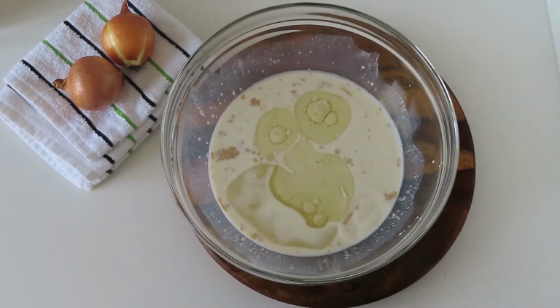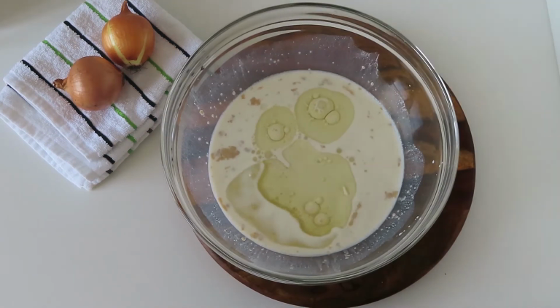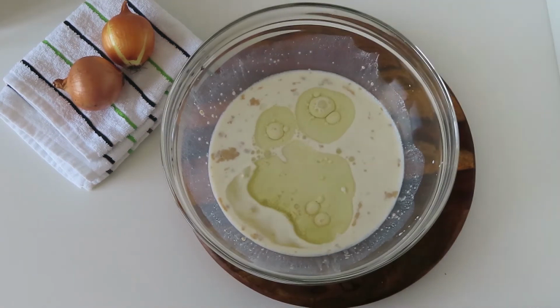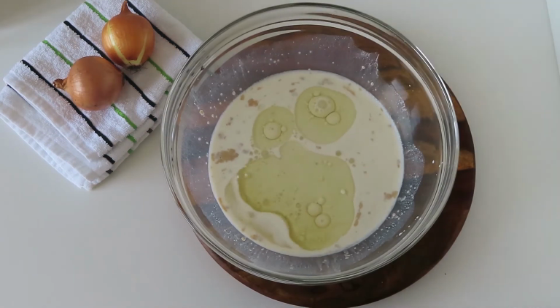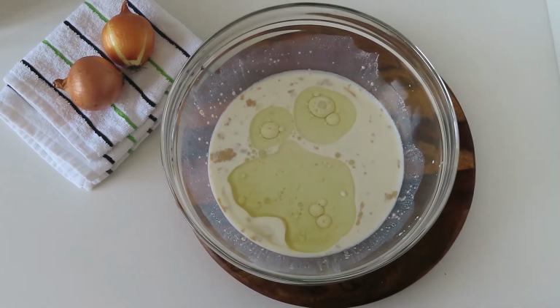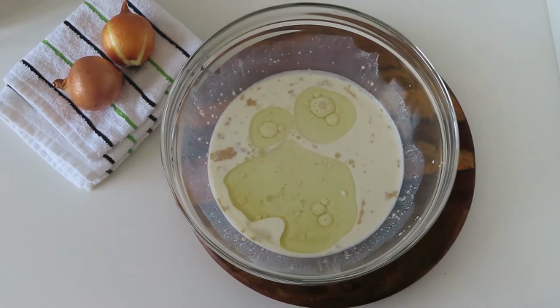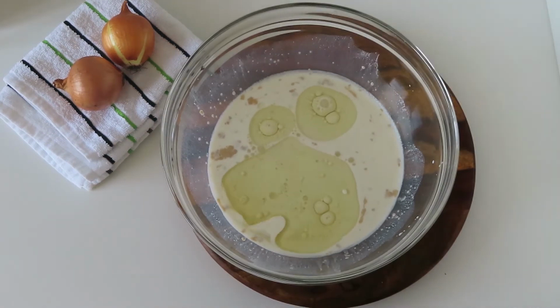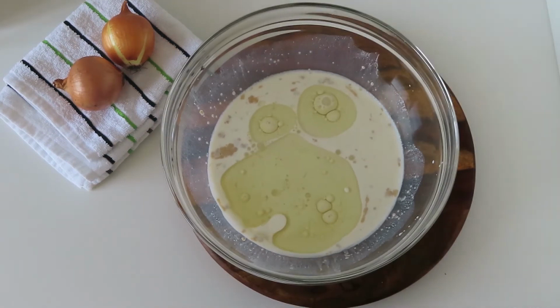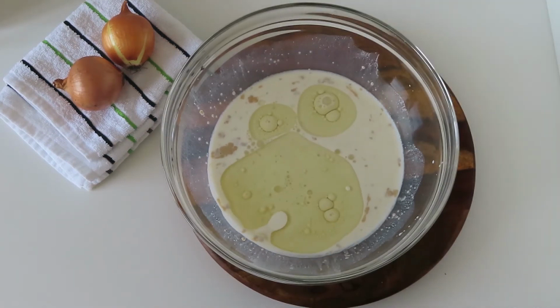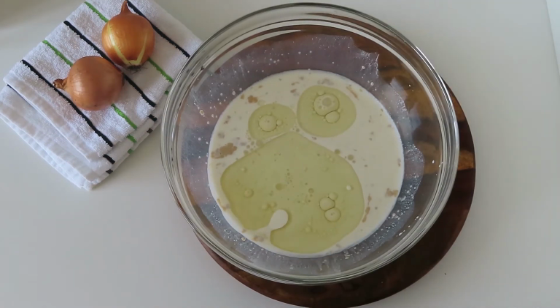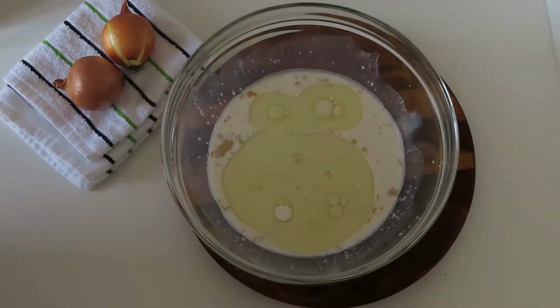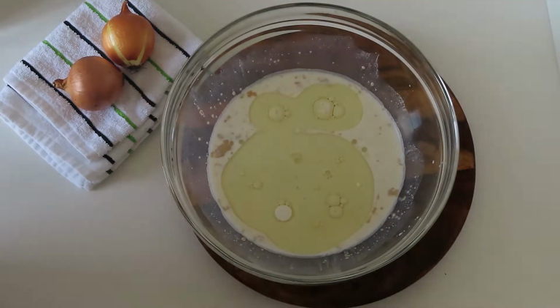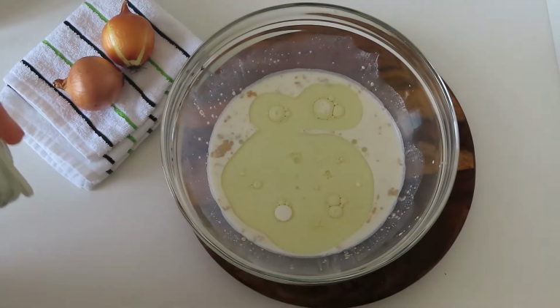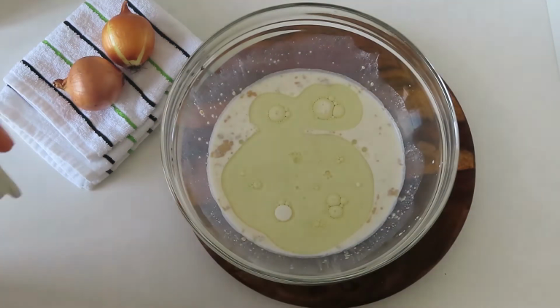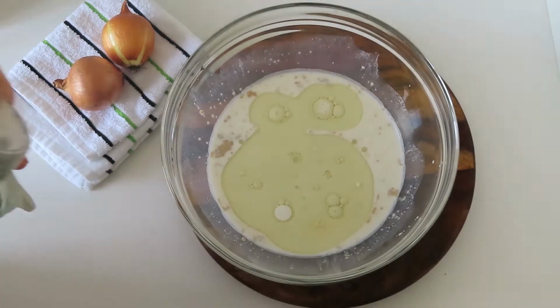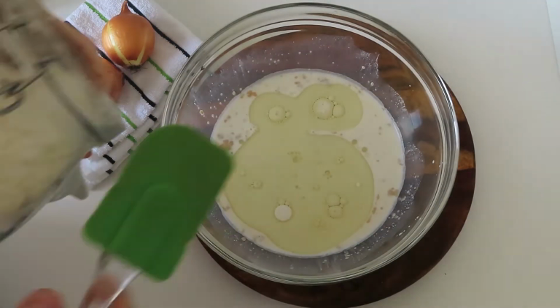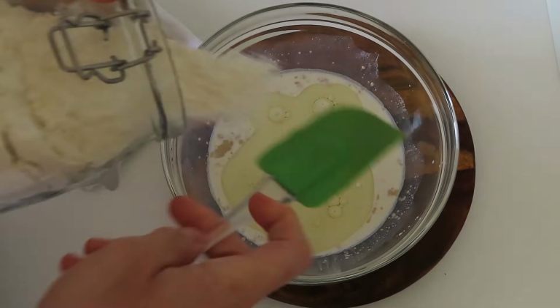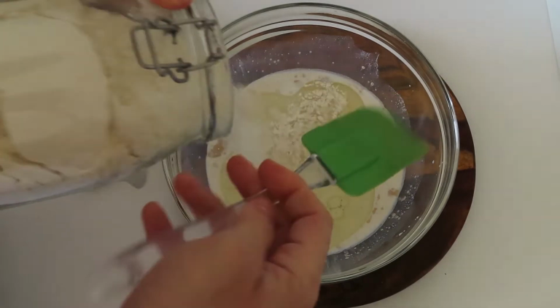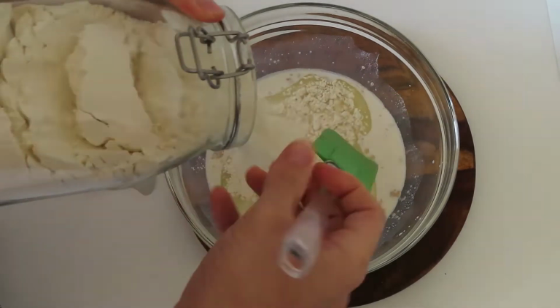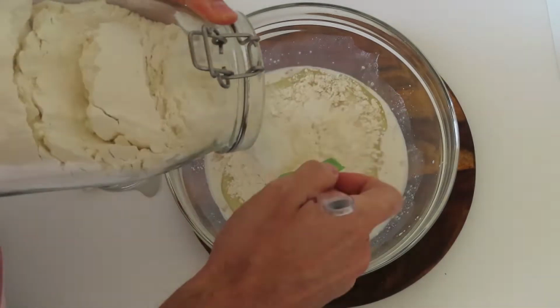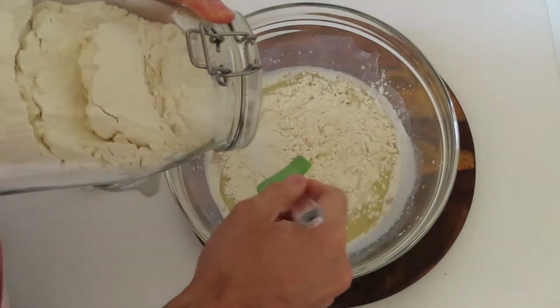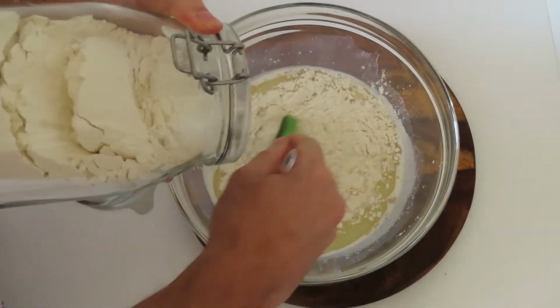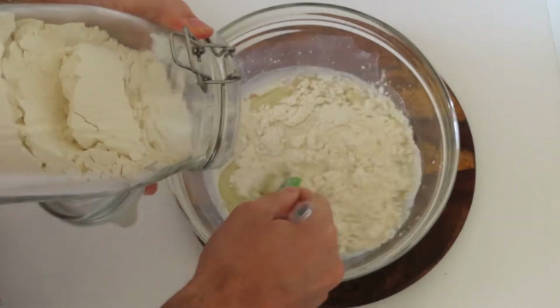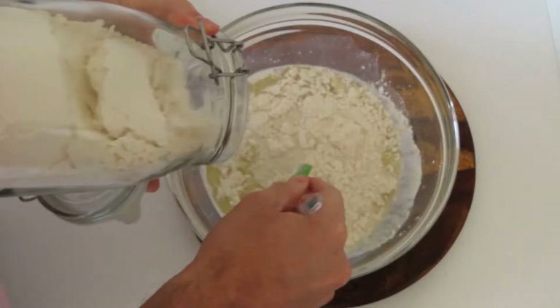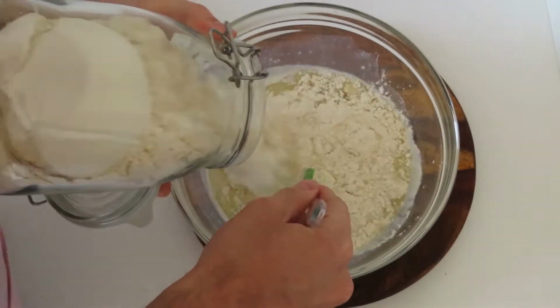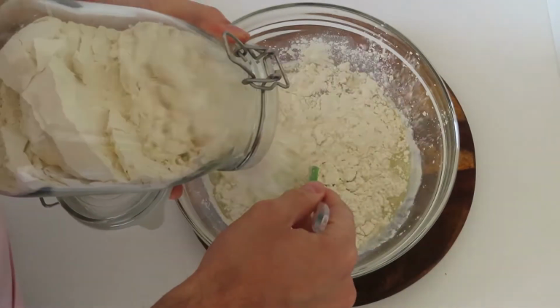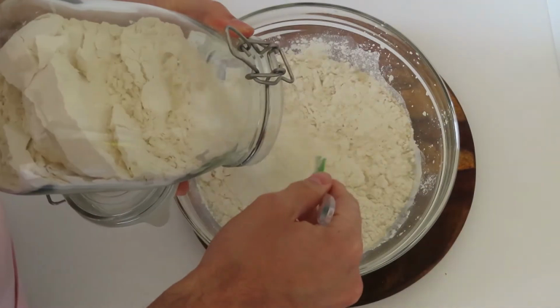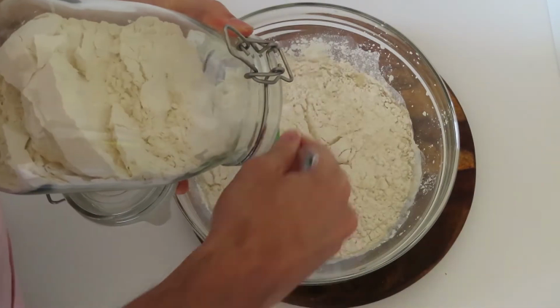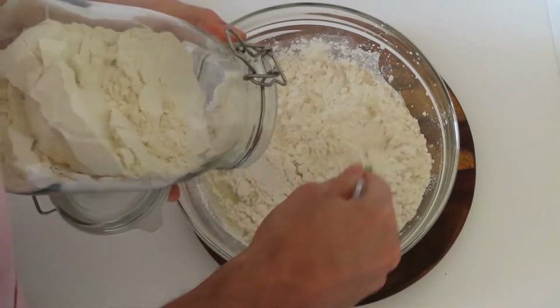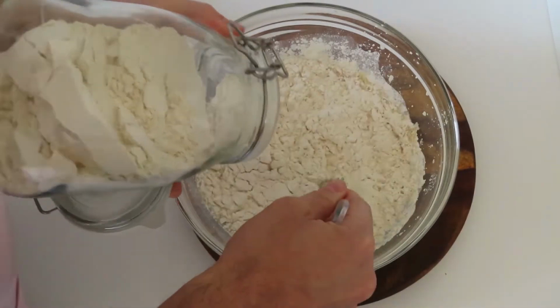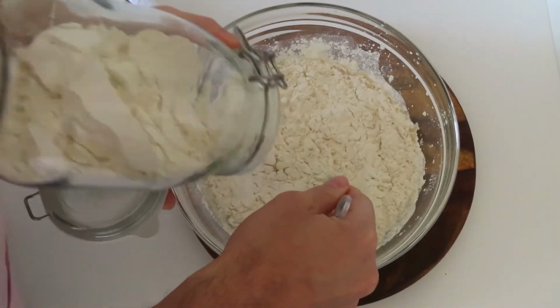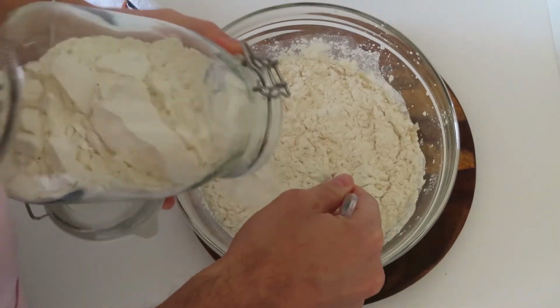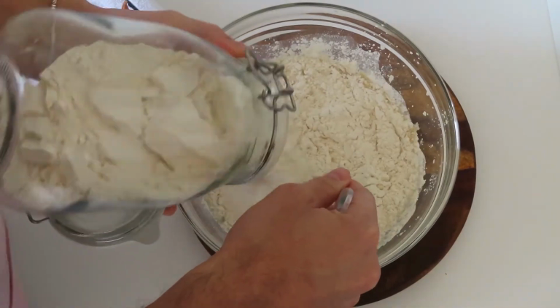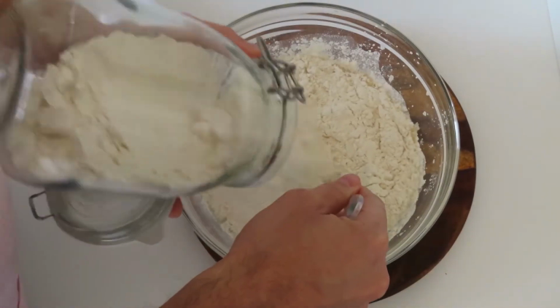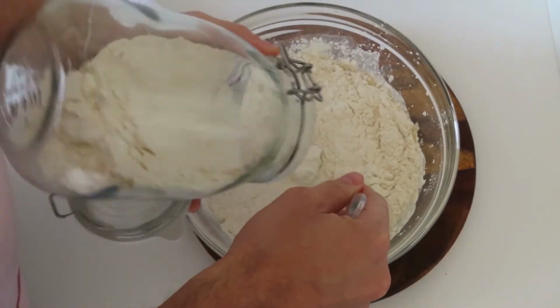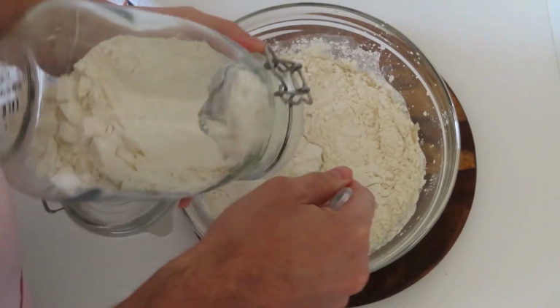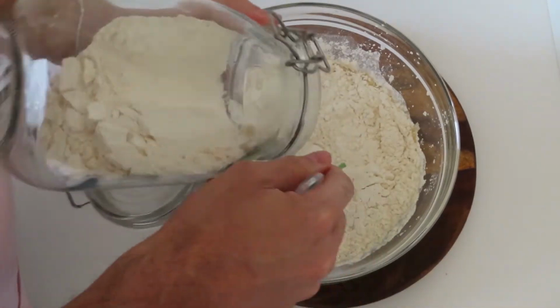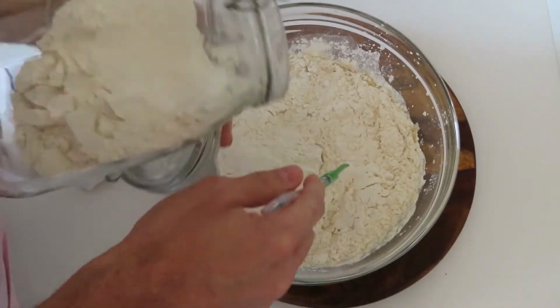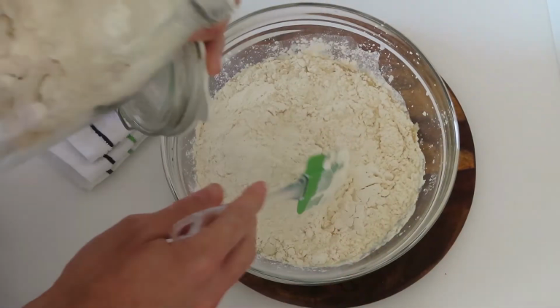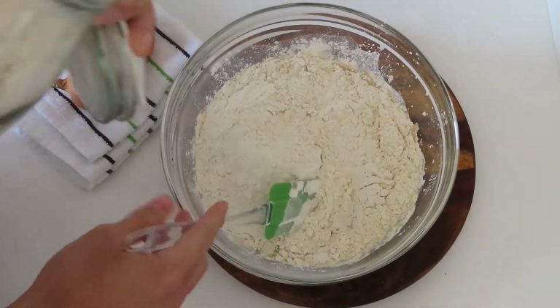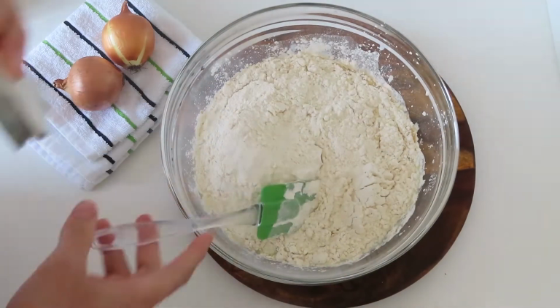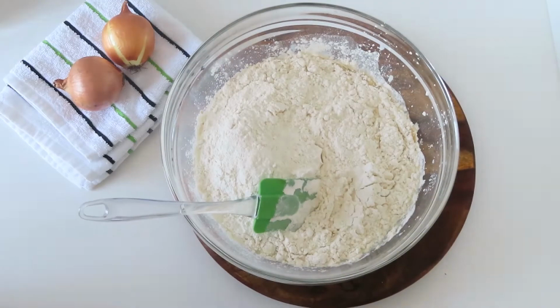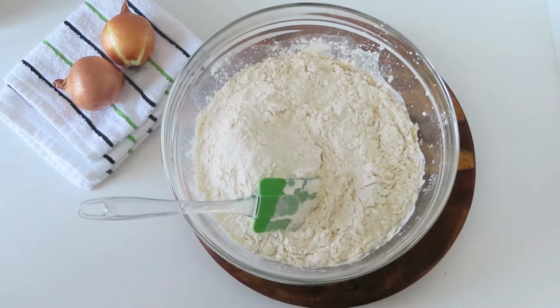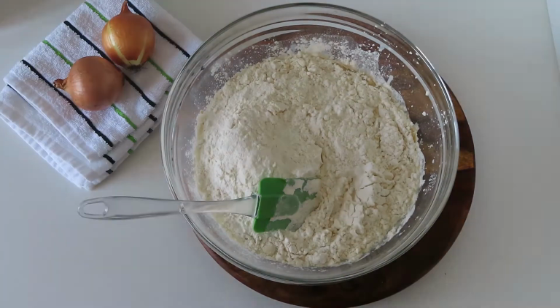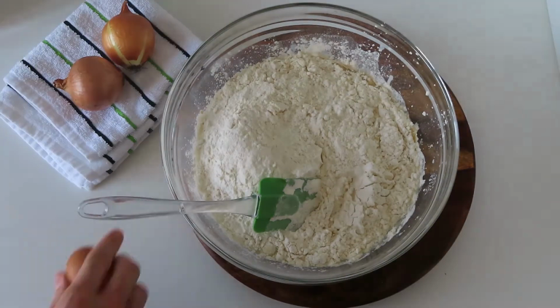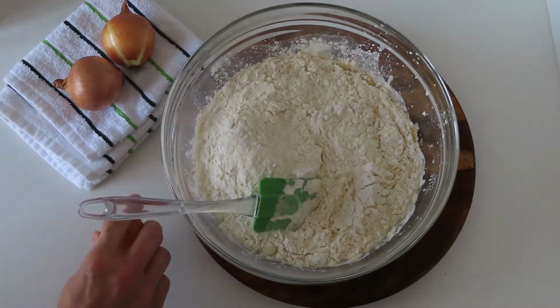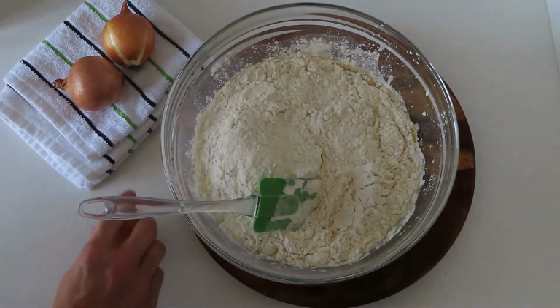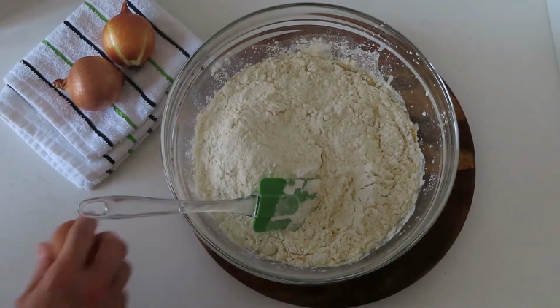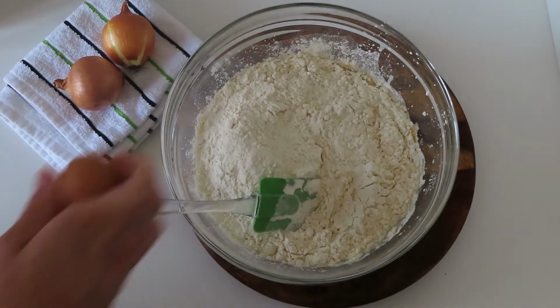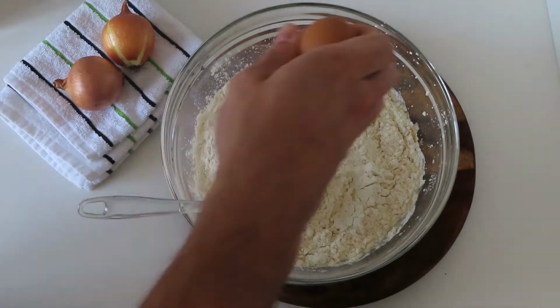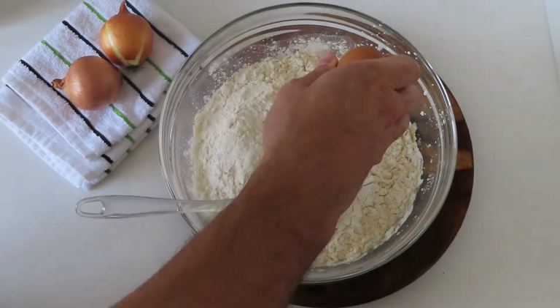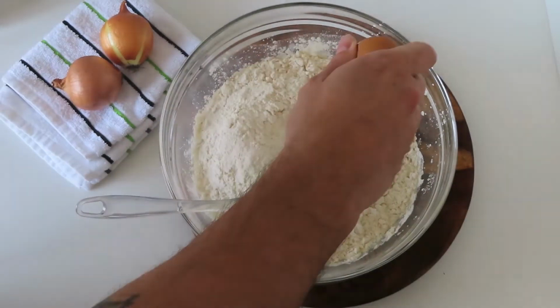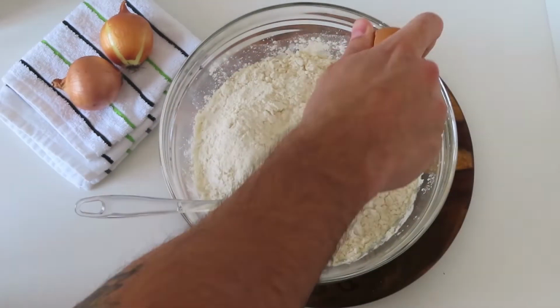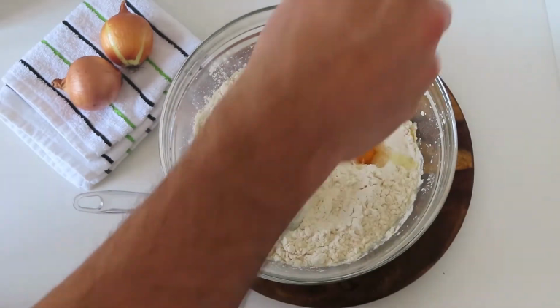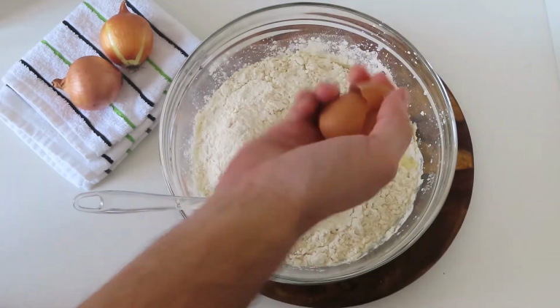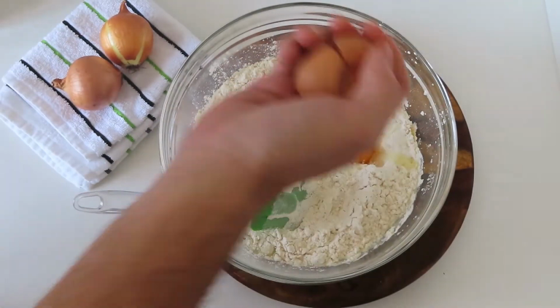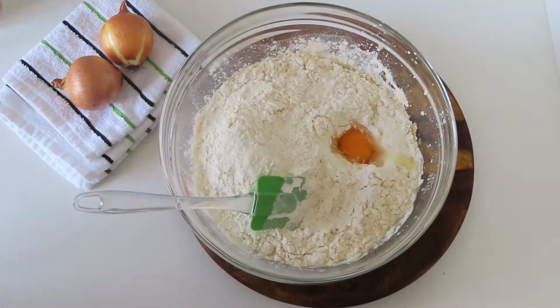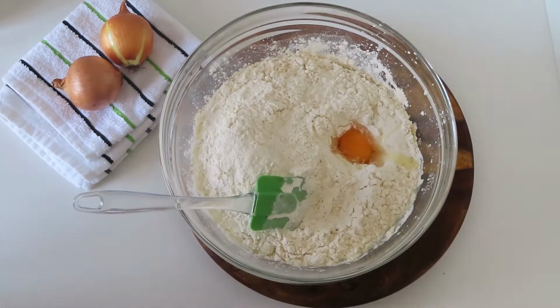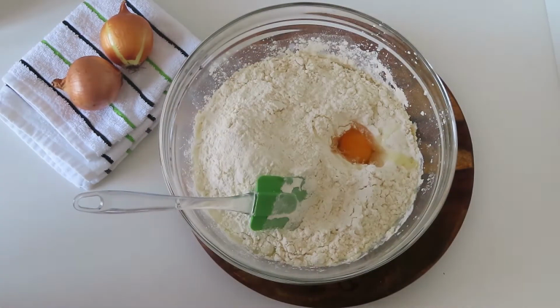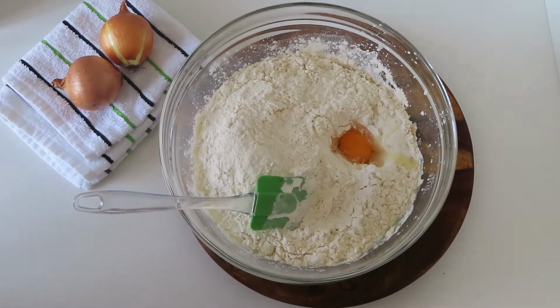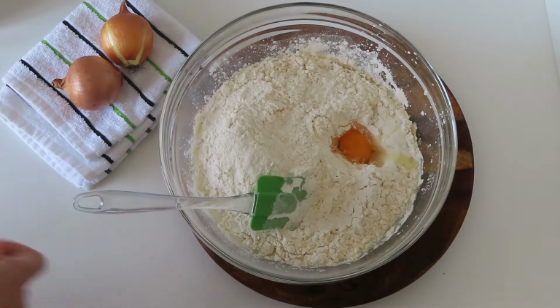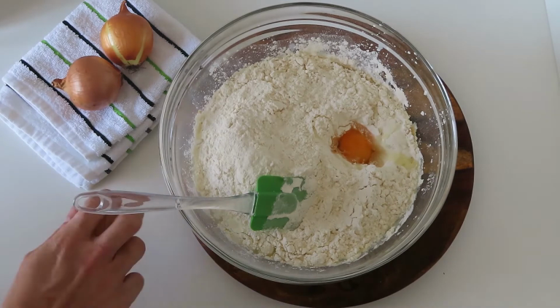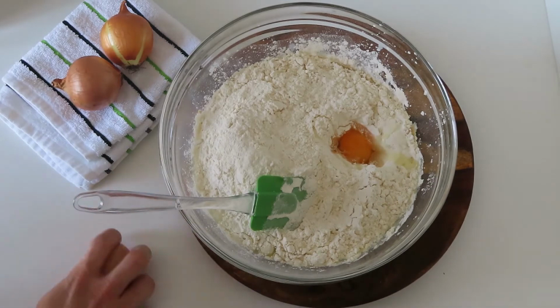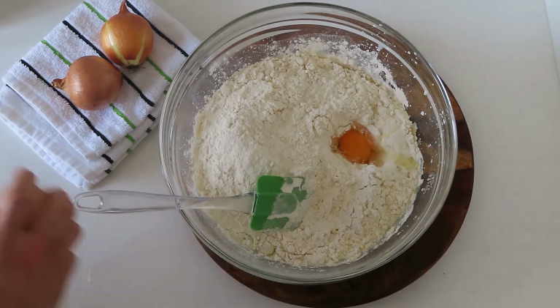Add 100 milliliters of vegetable oil, 800 grams of flour, 2 eggs, and 3 teaspoons of salt.